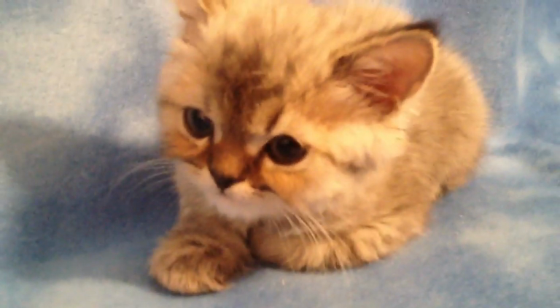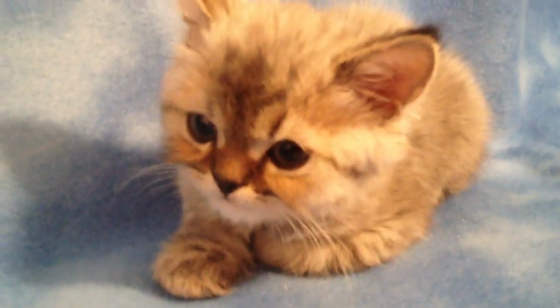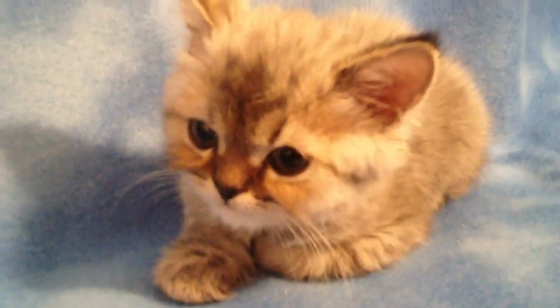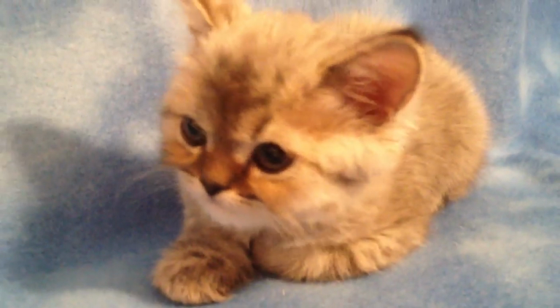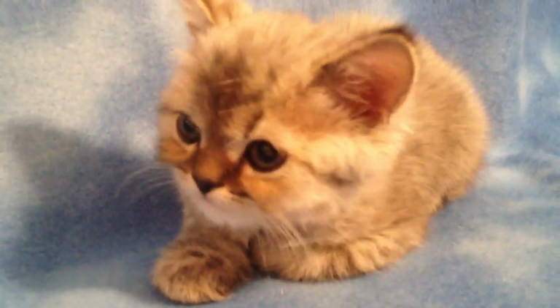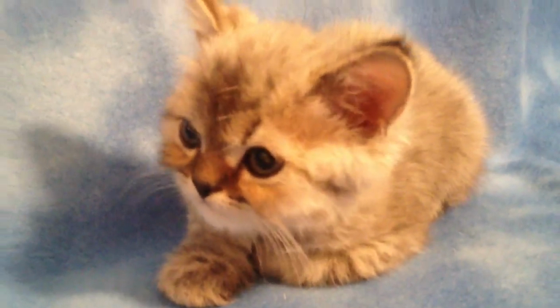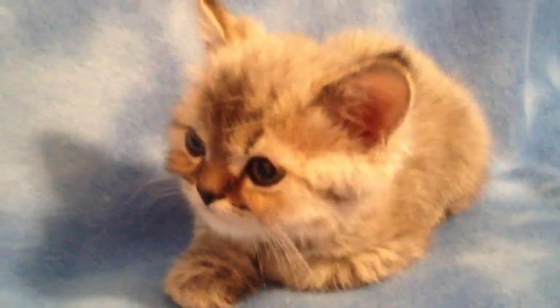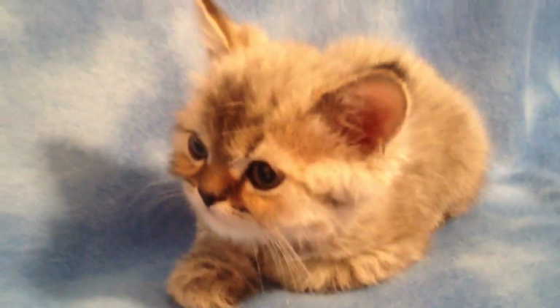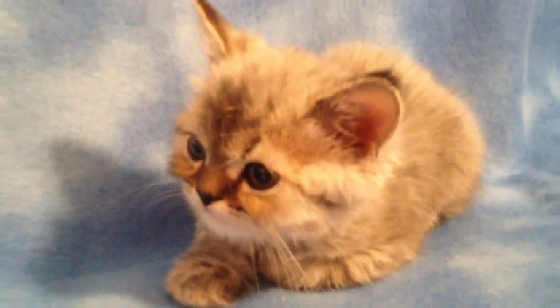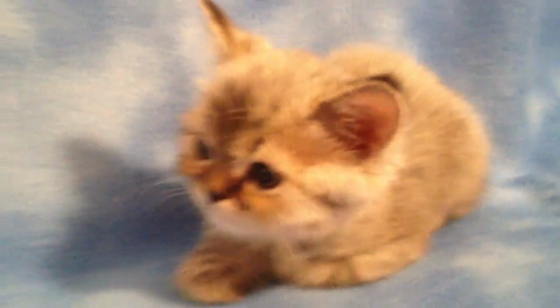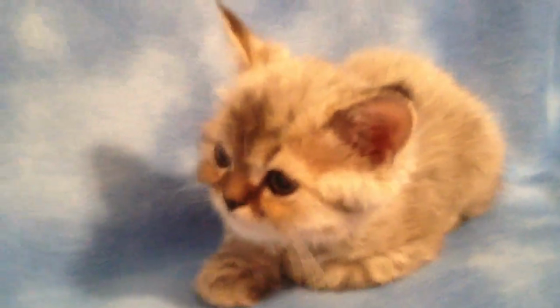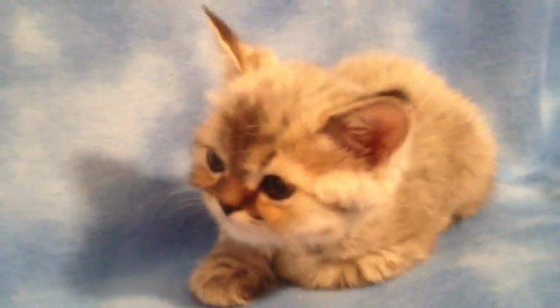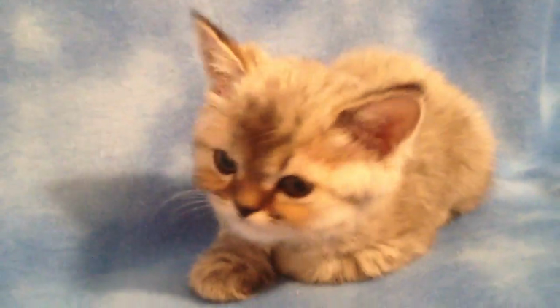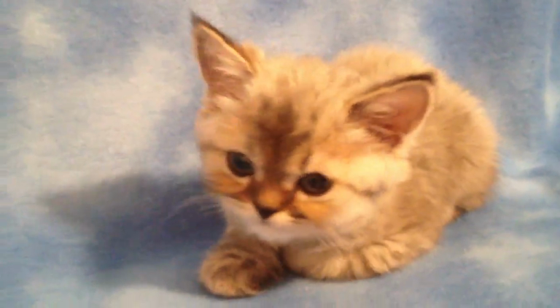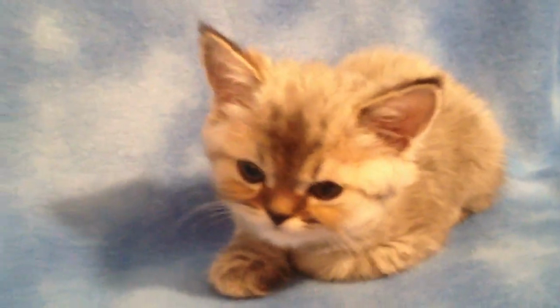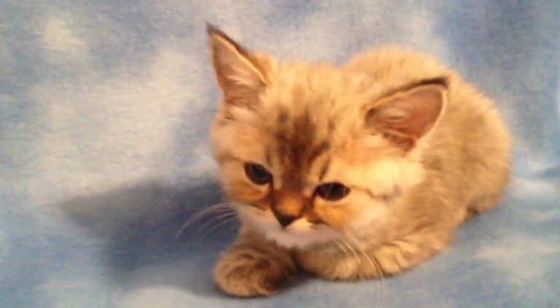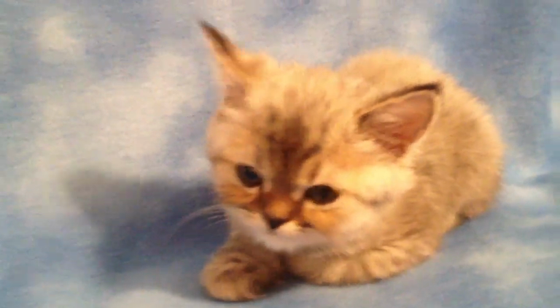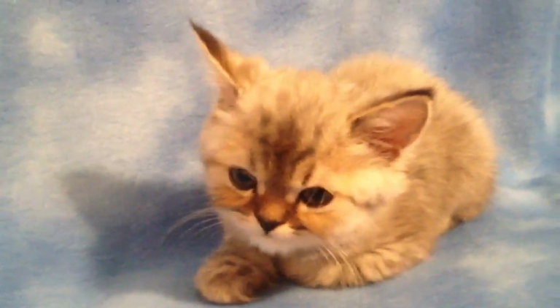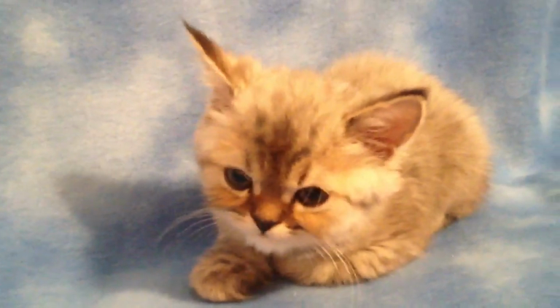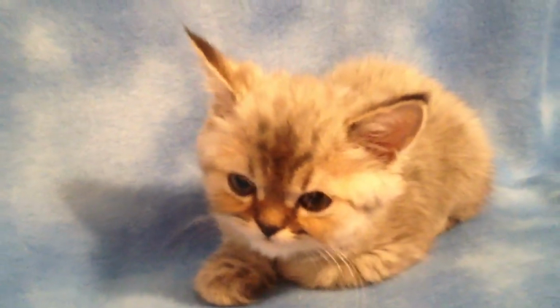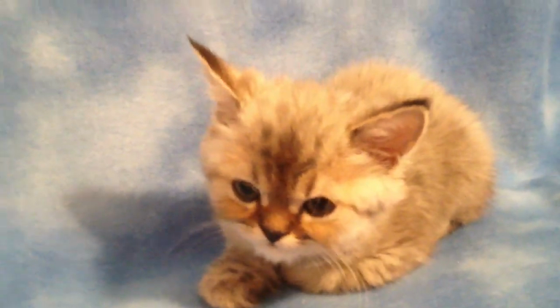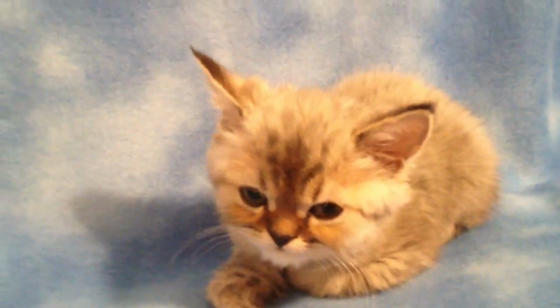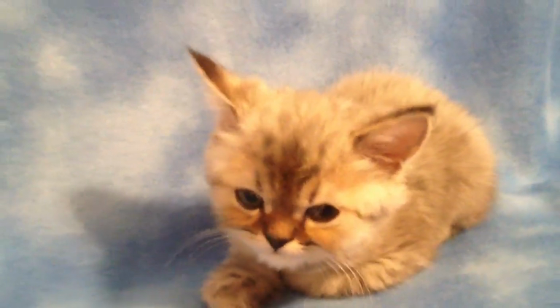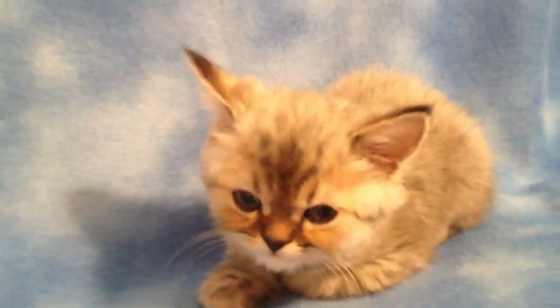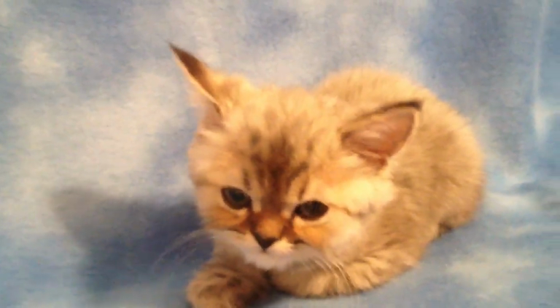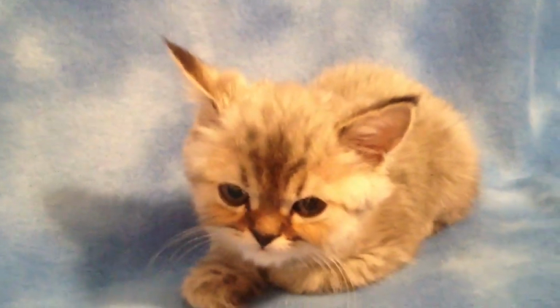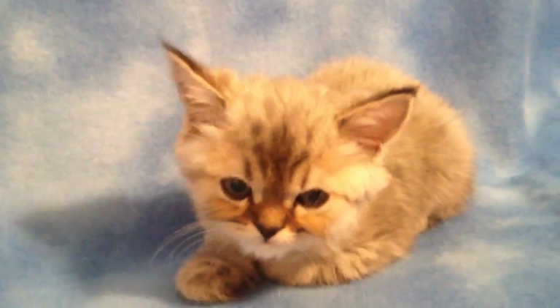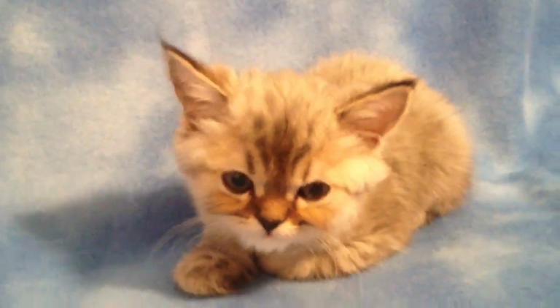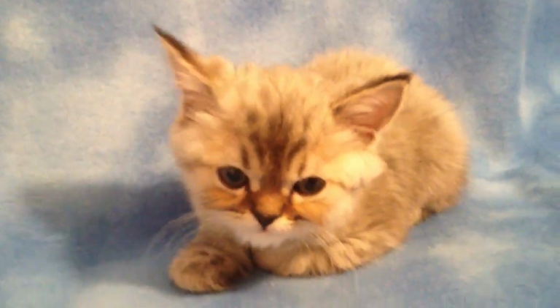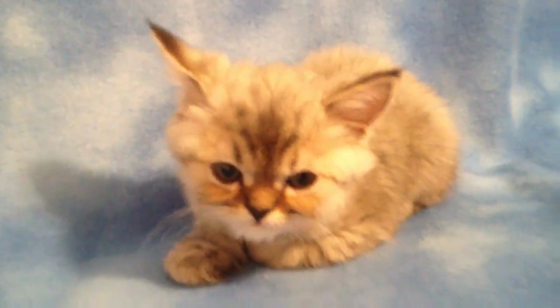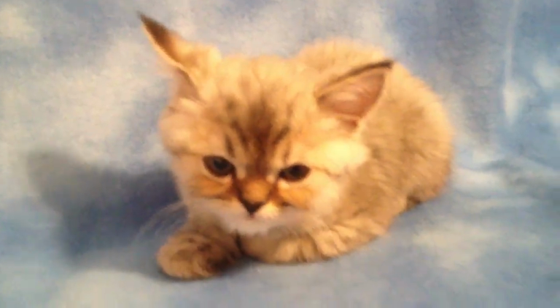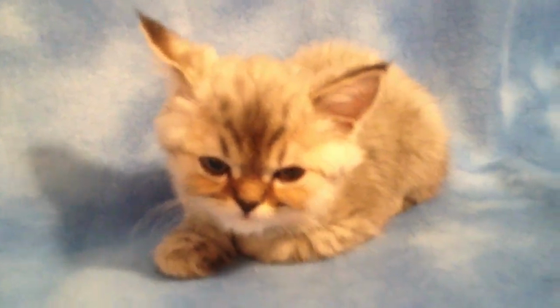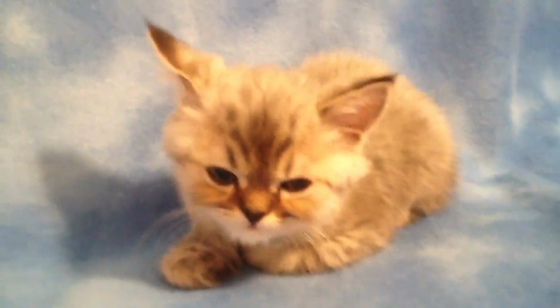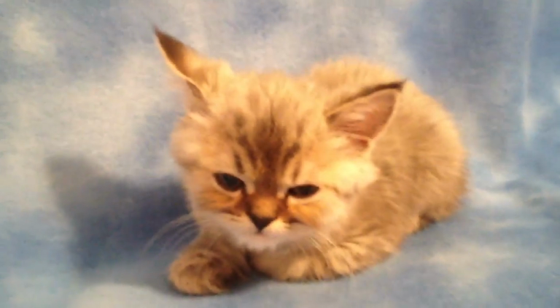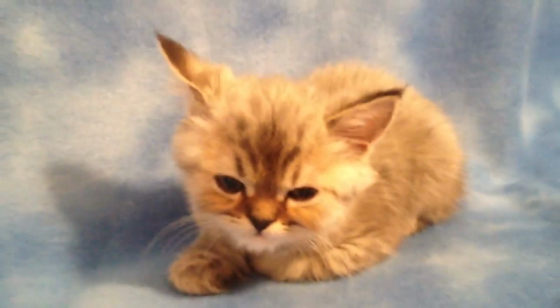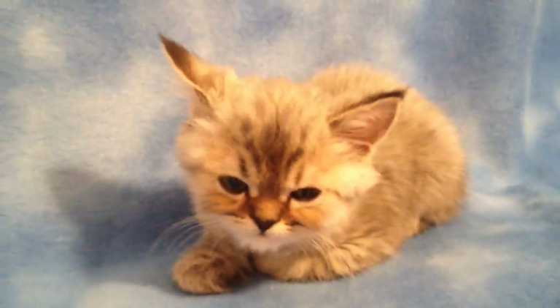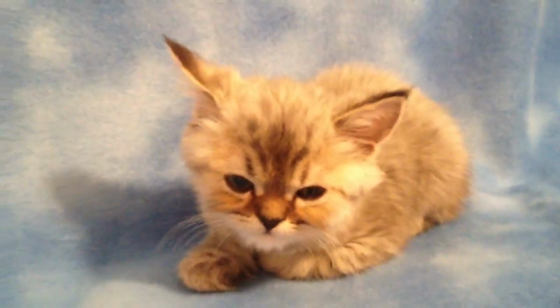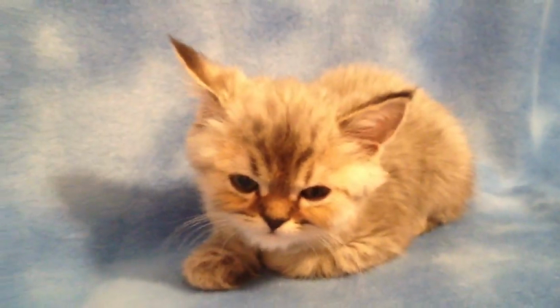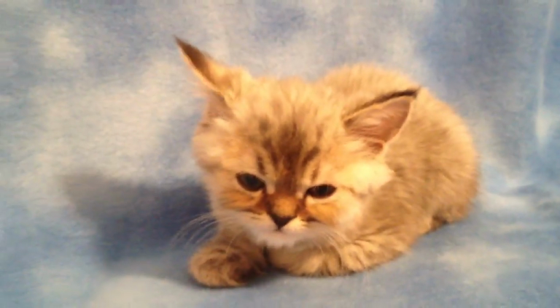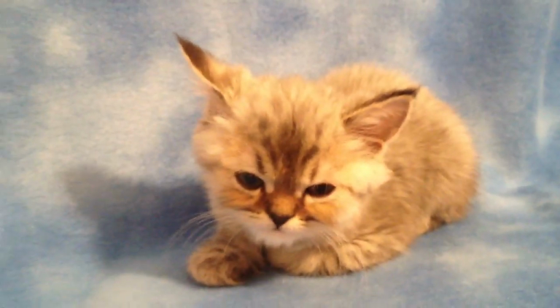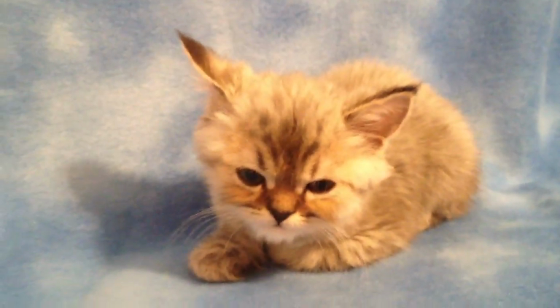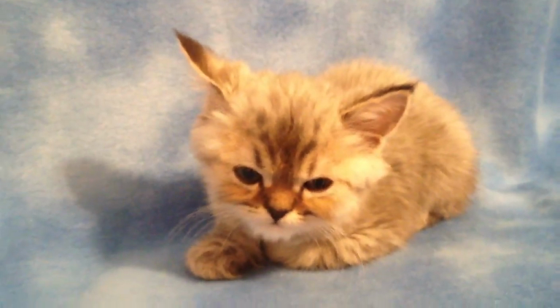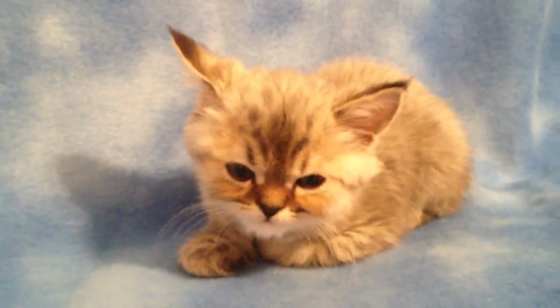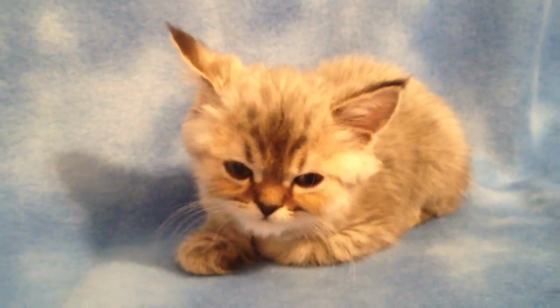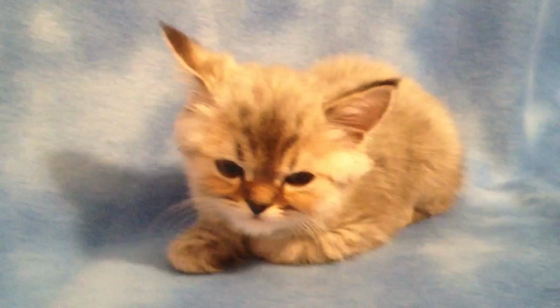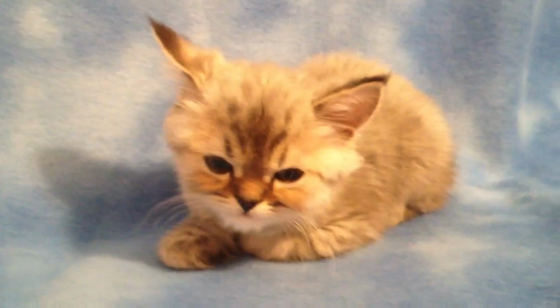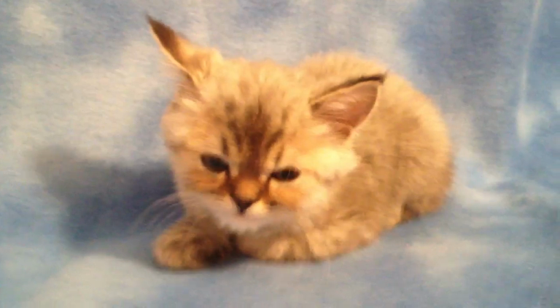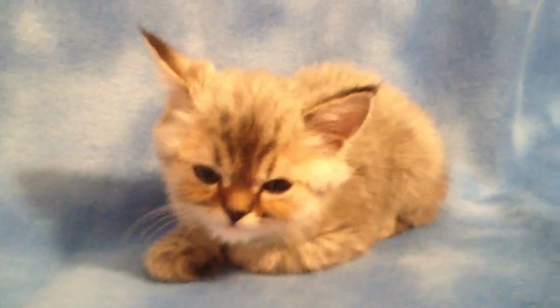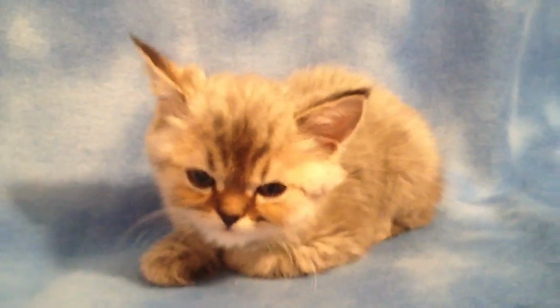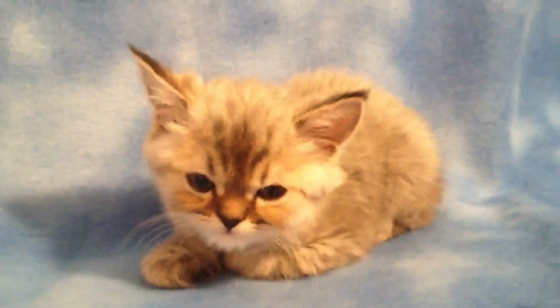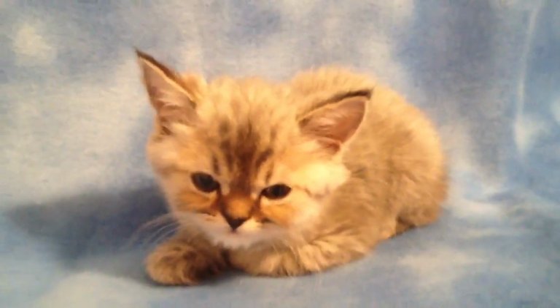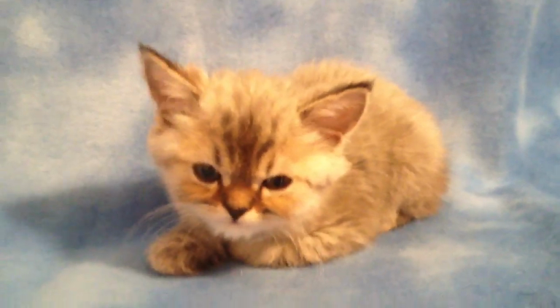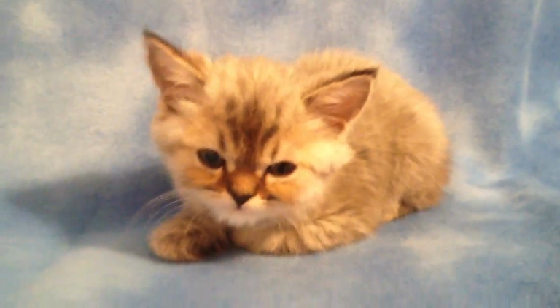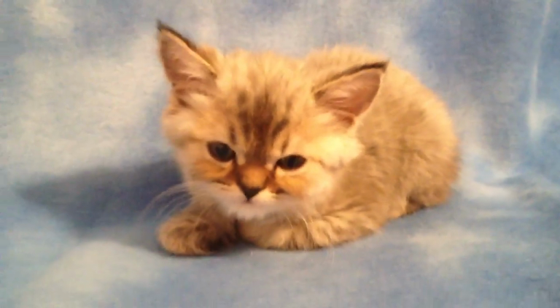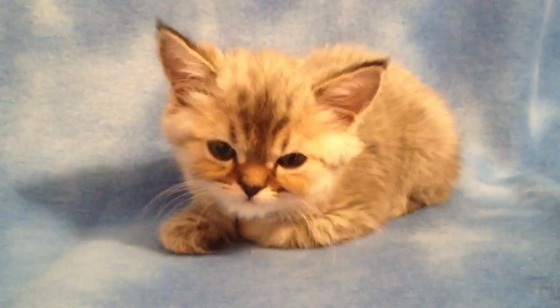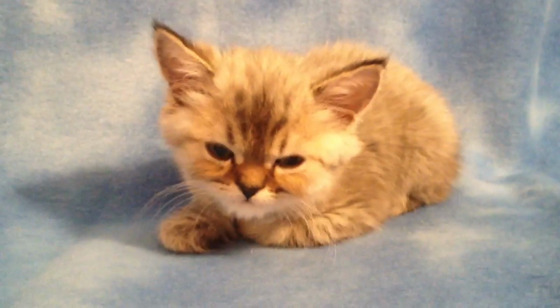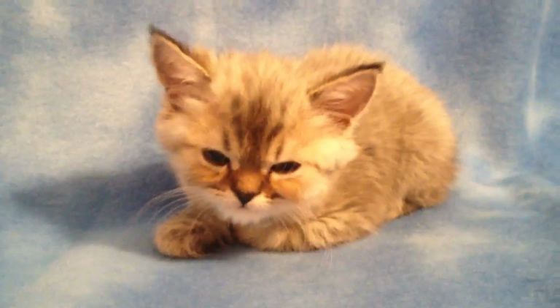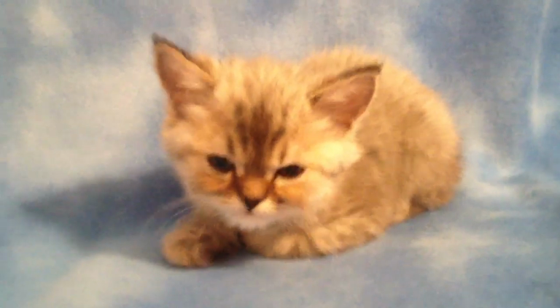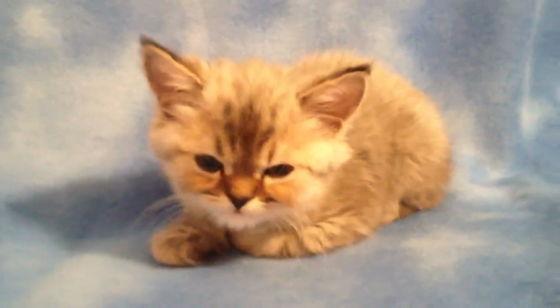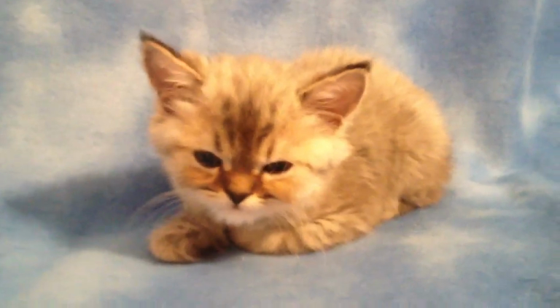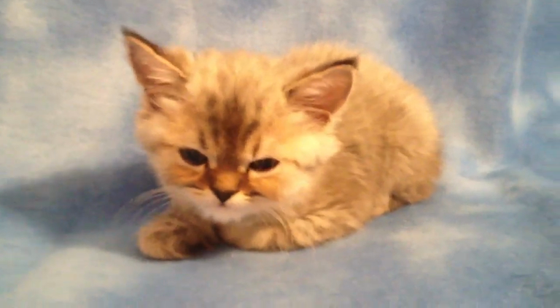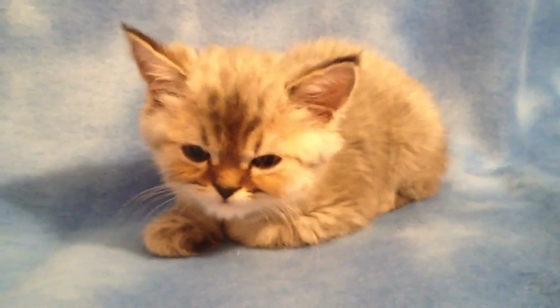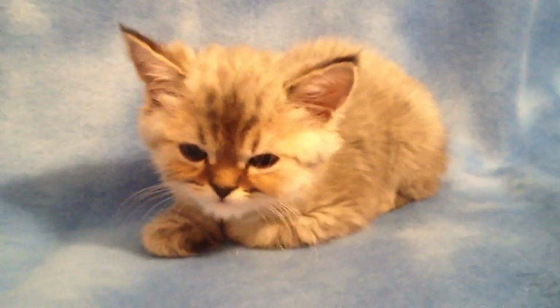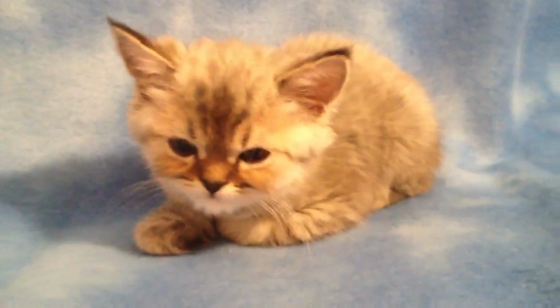He's a very sweet boy and he was the smallest one in his litter, so if you're looking for a small boy, maybe this guy would be for you.